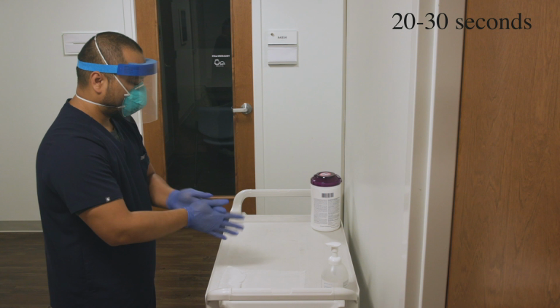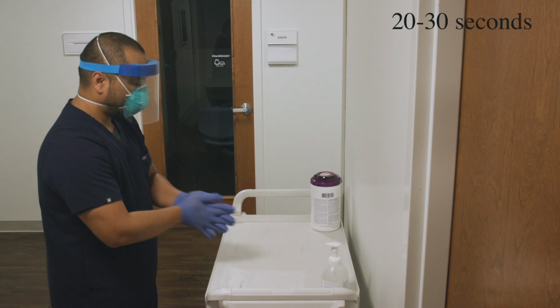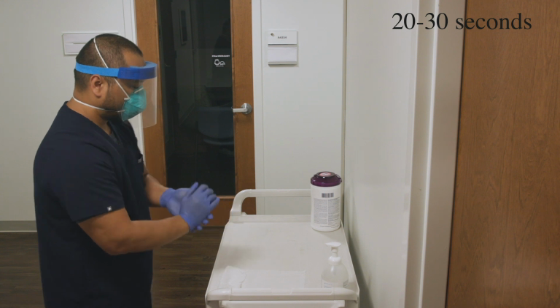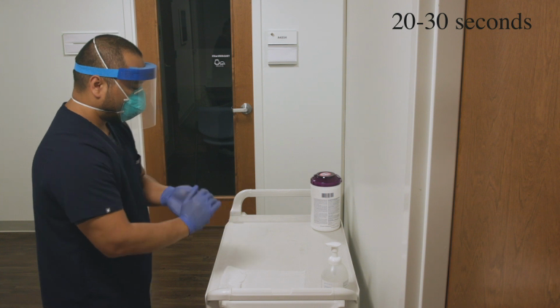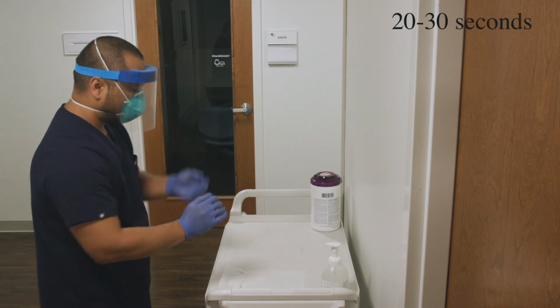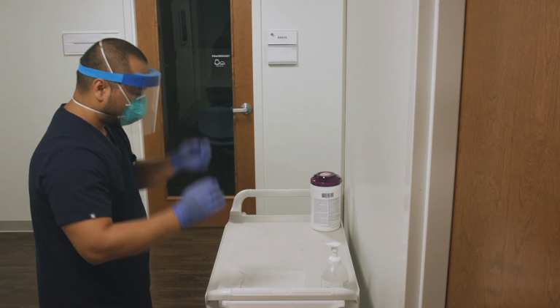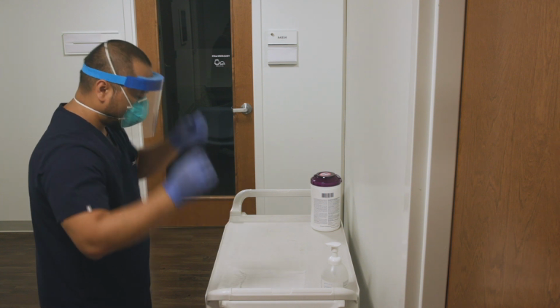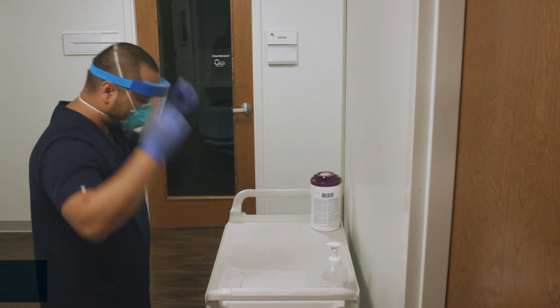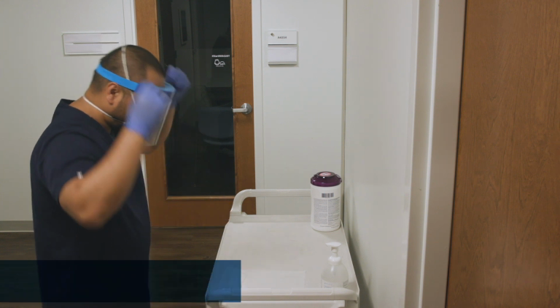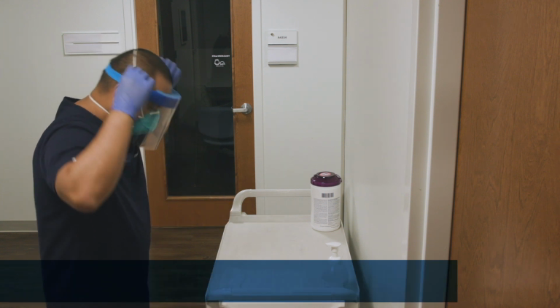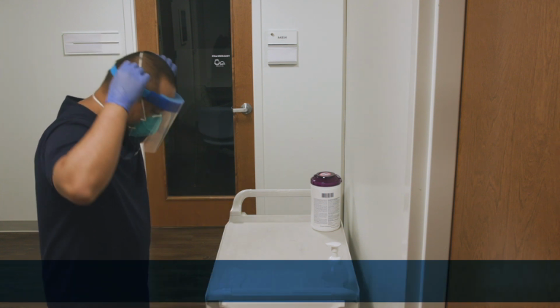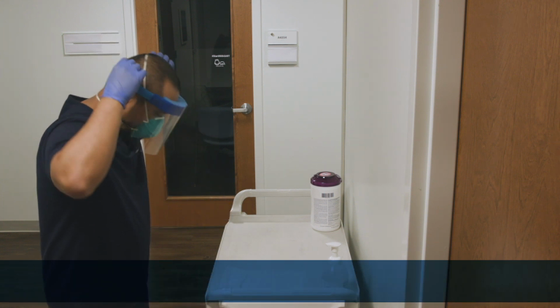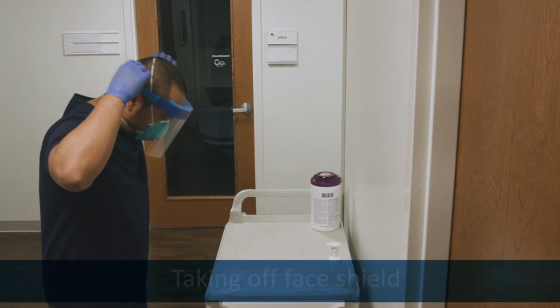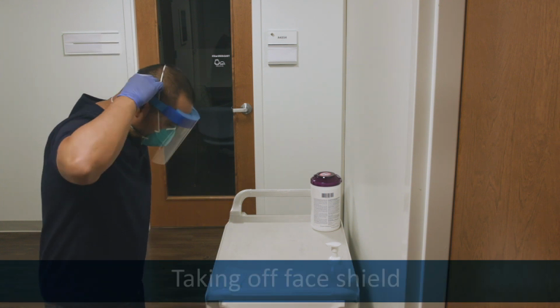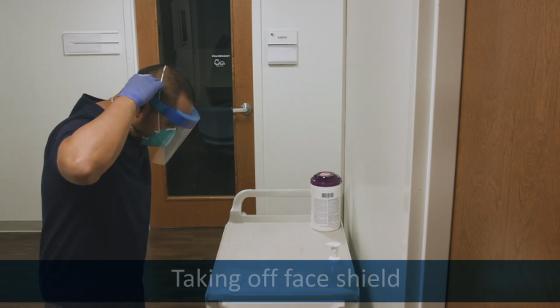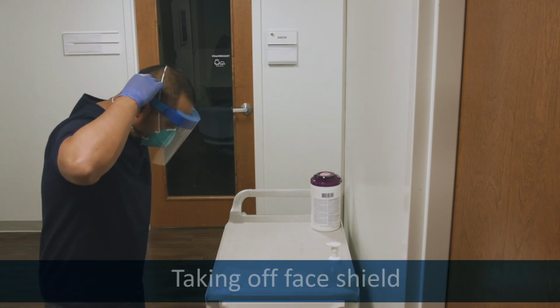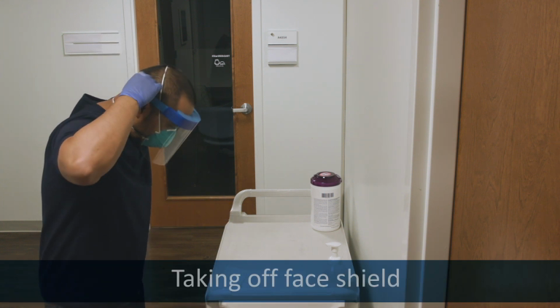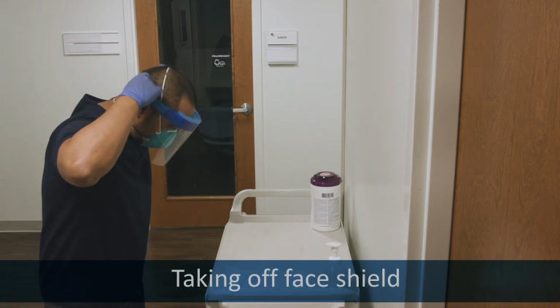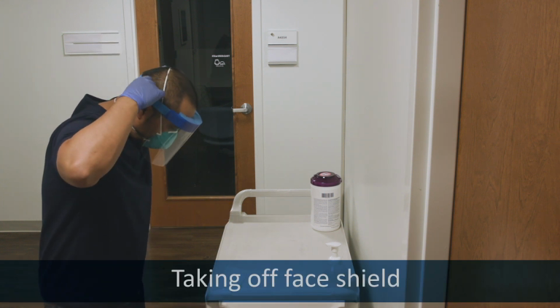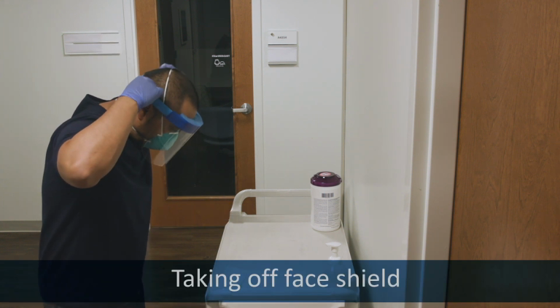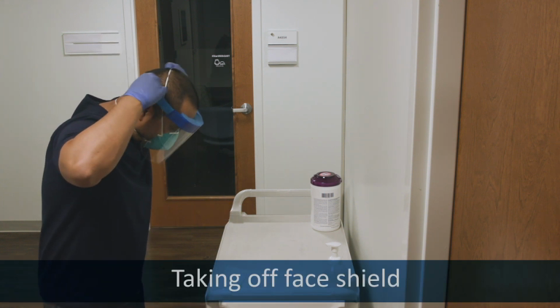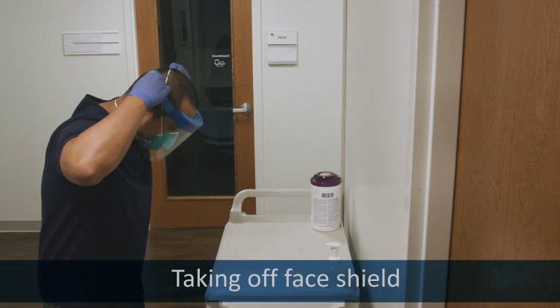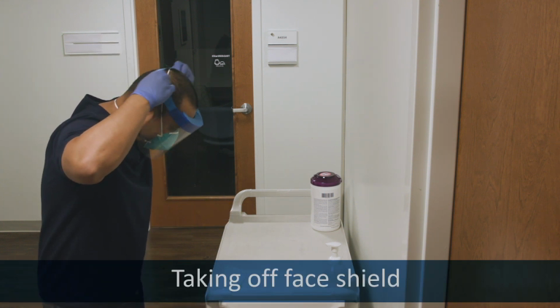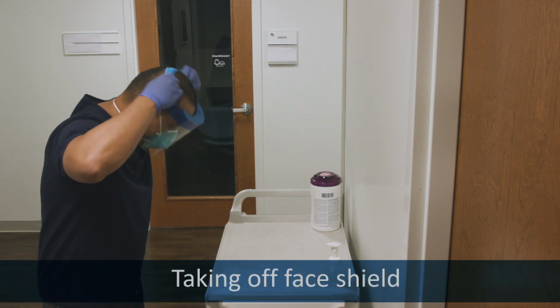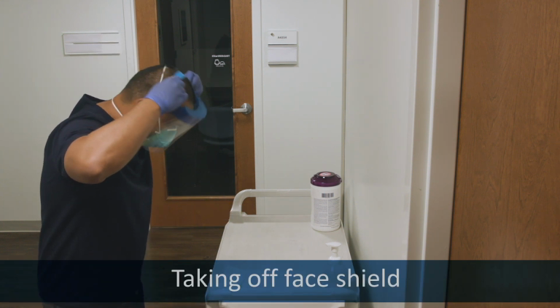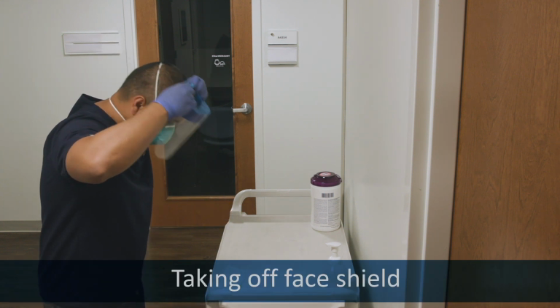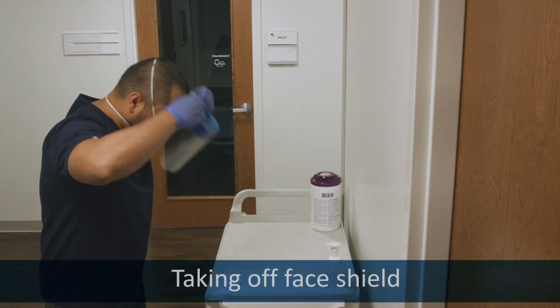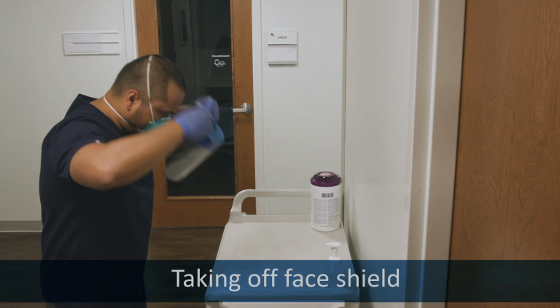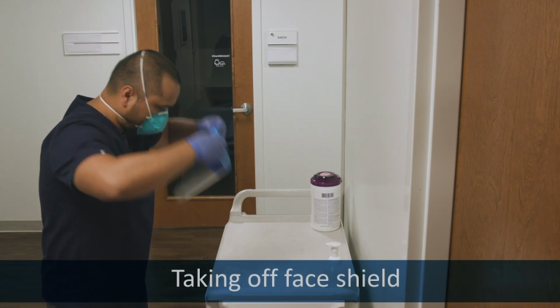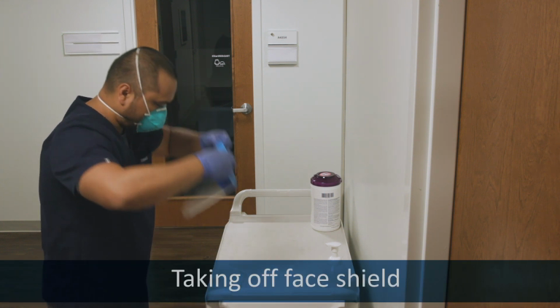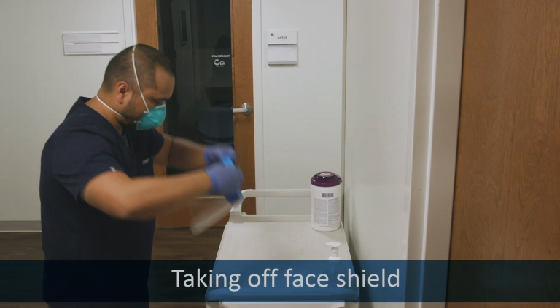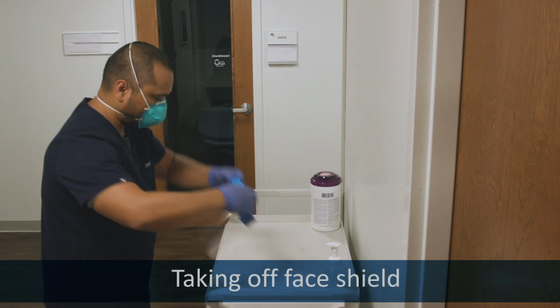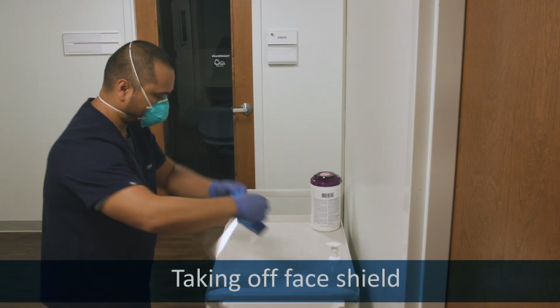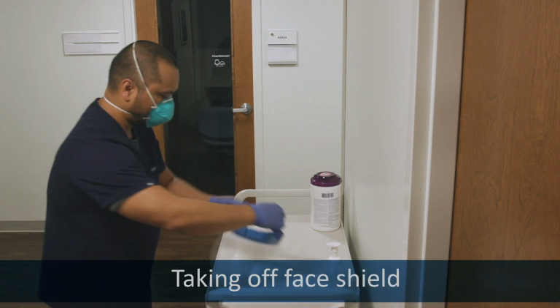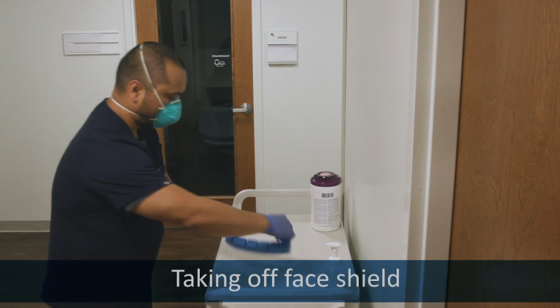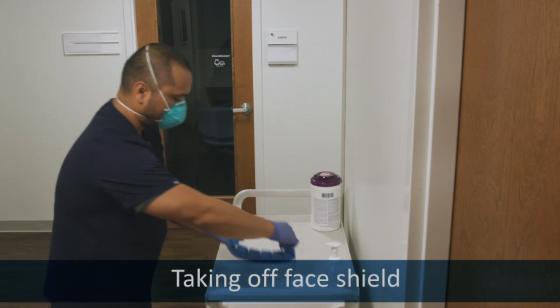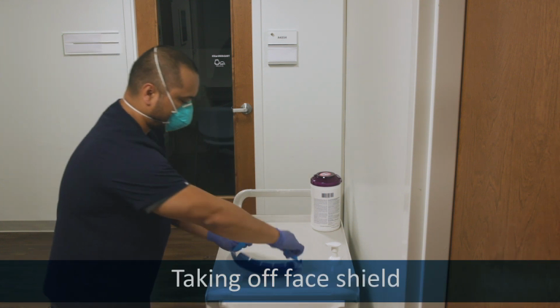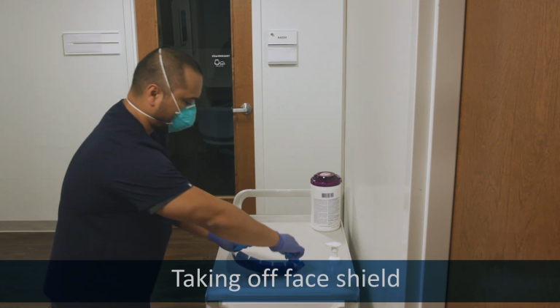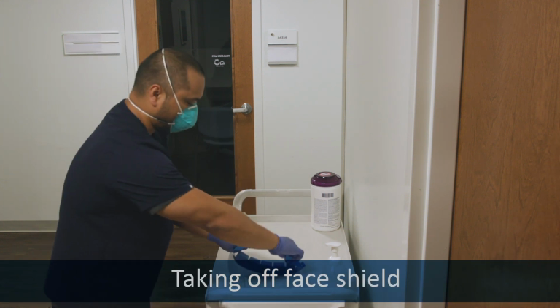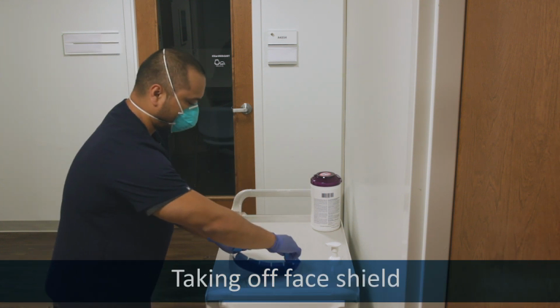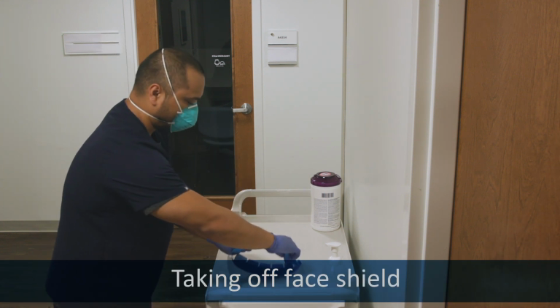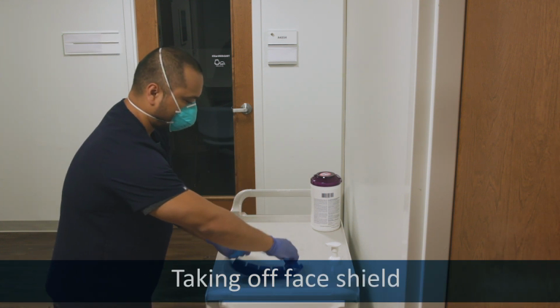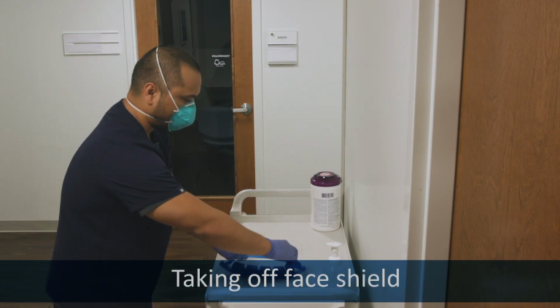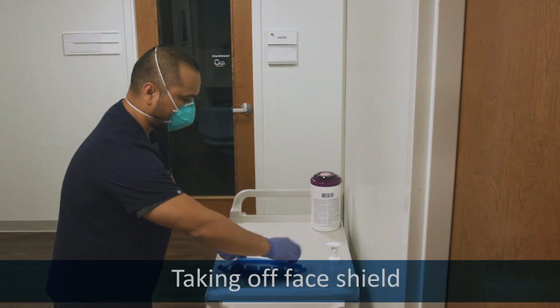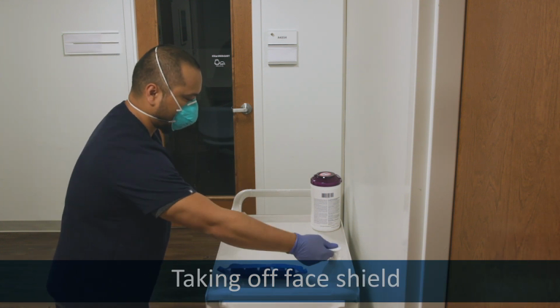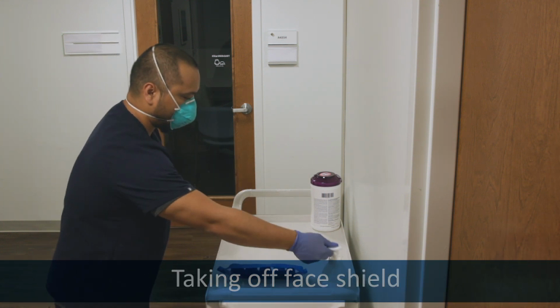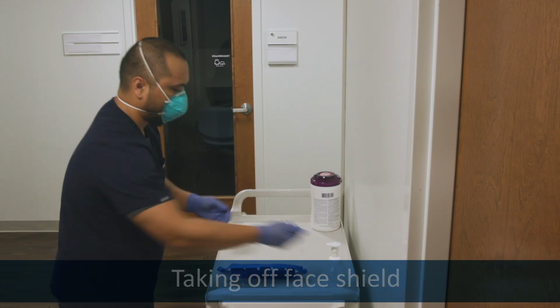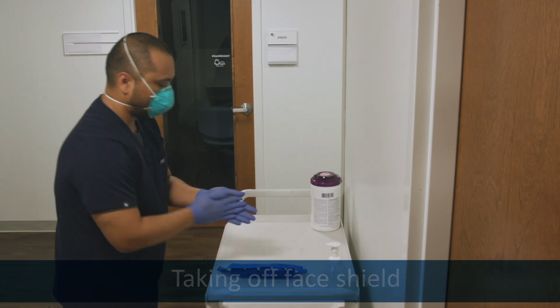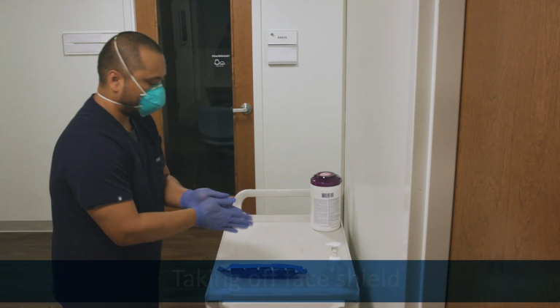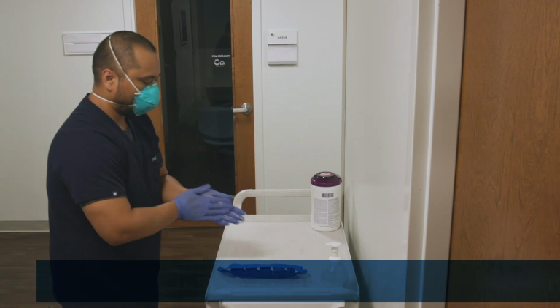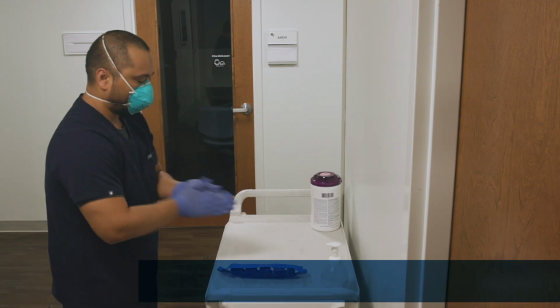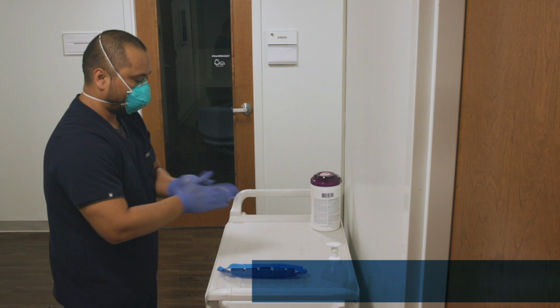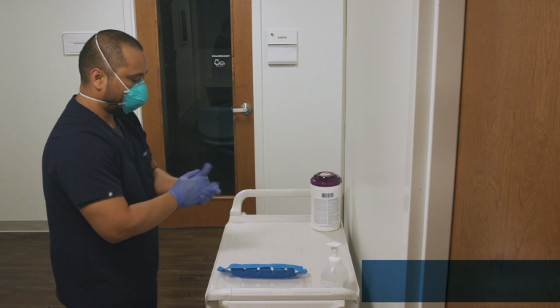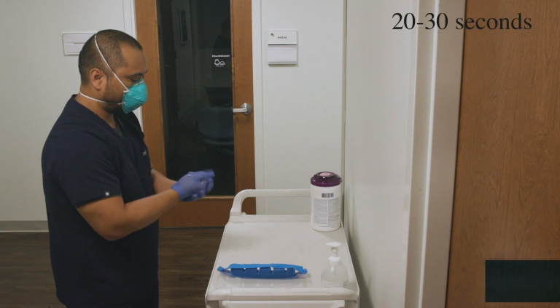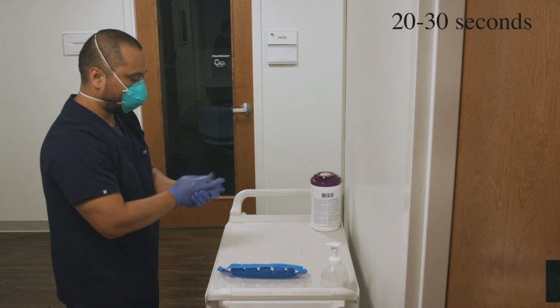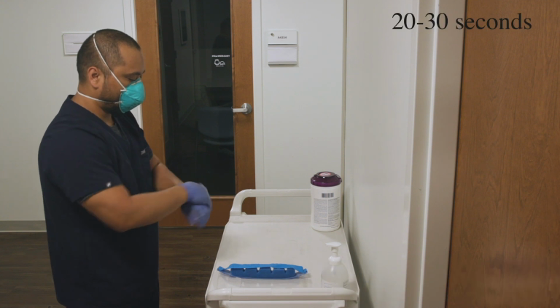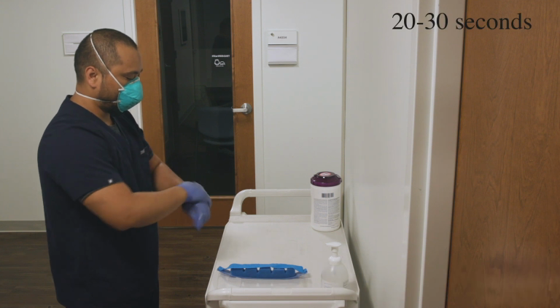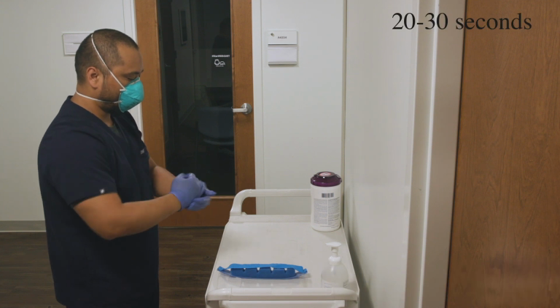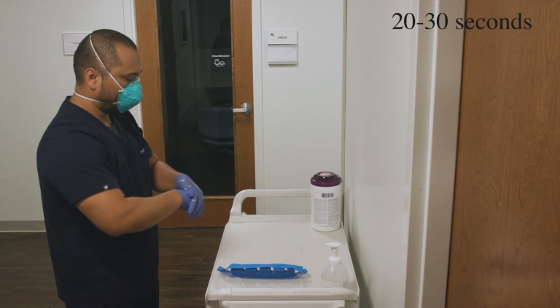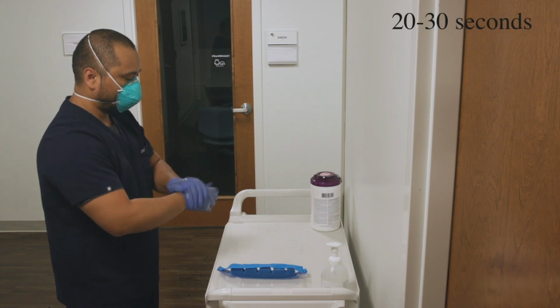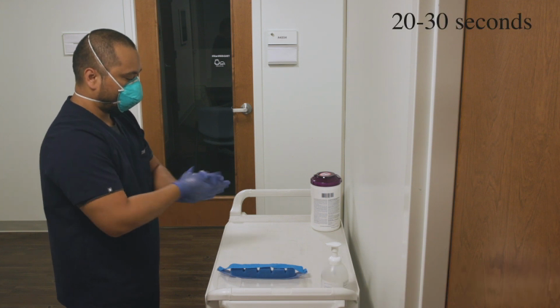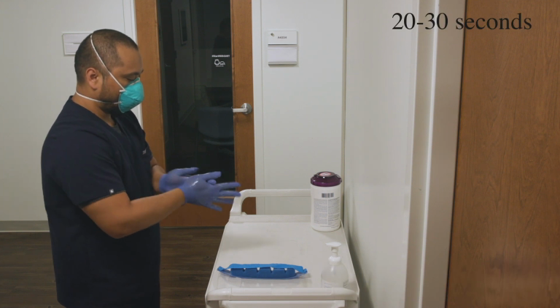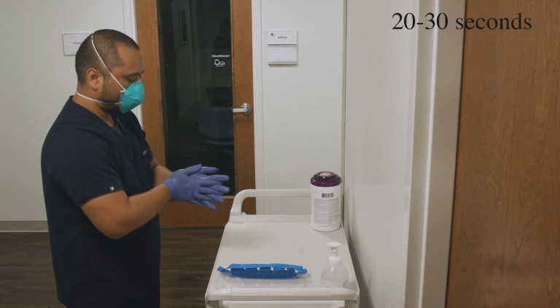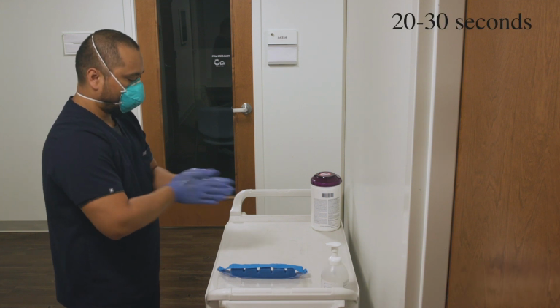Remove the face shield by the strap and lift it away over your head without touching your skin. Sanitize your gloves.